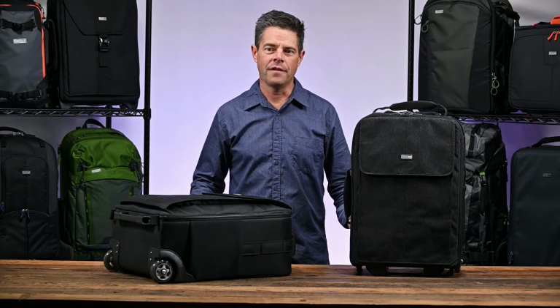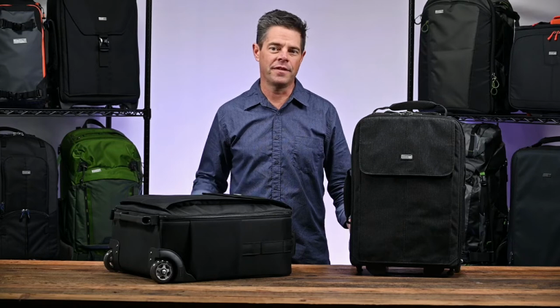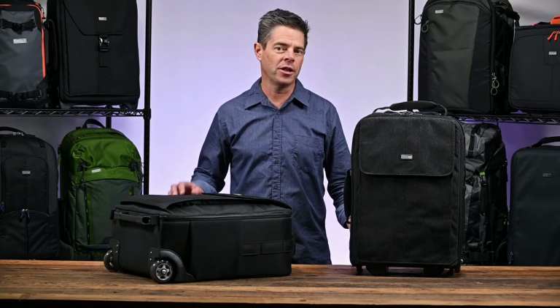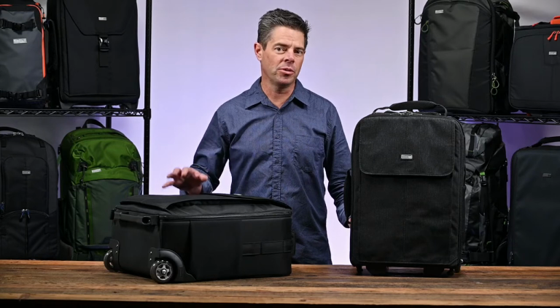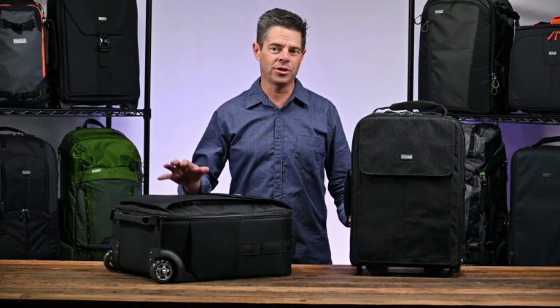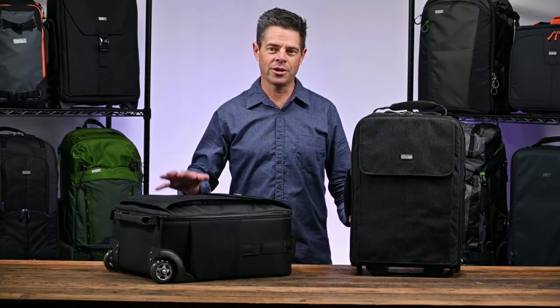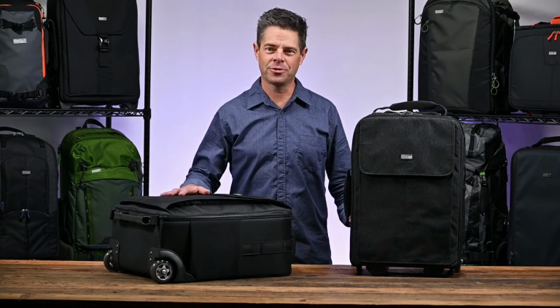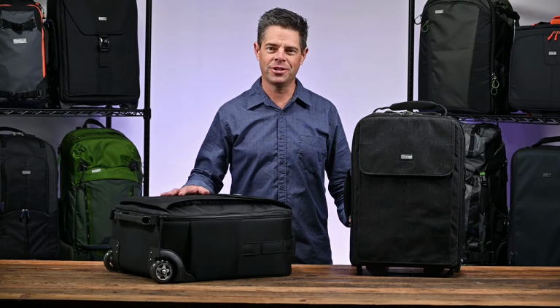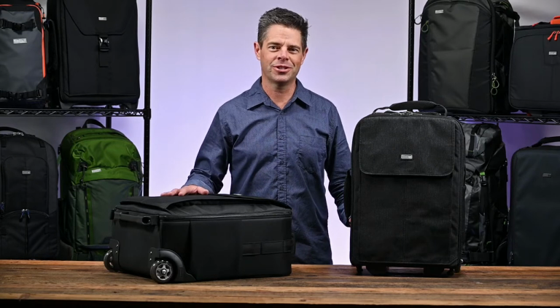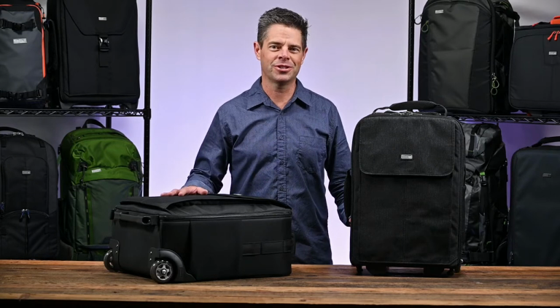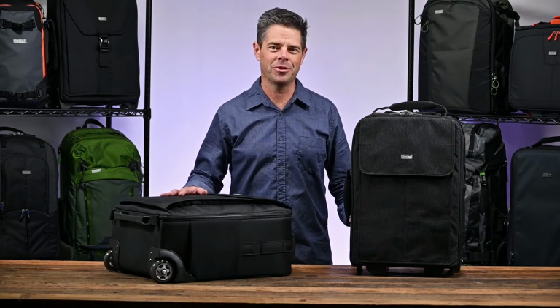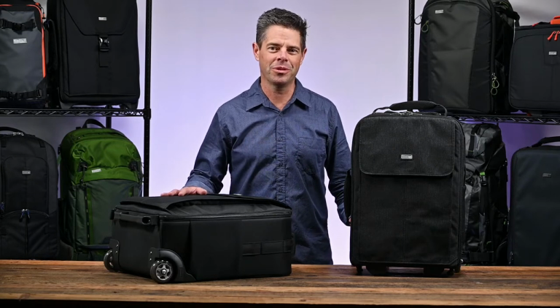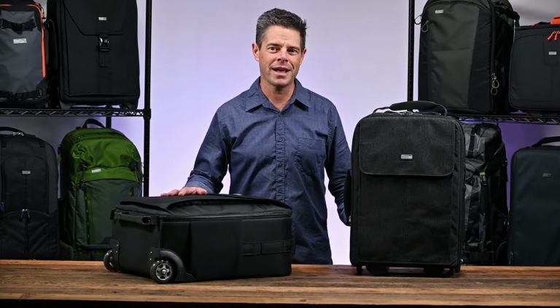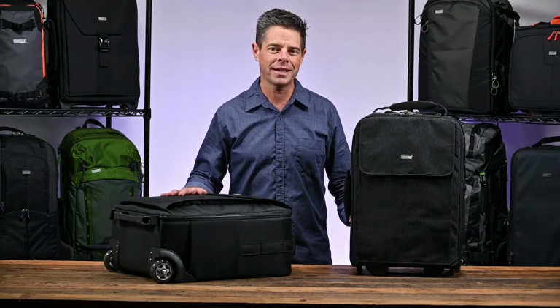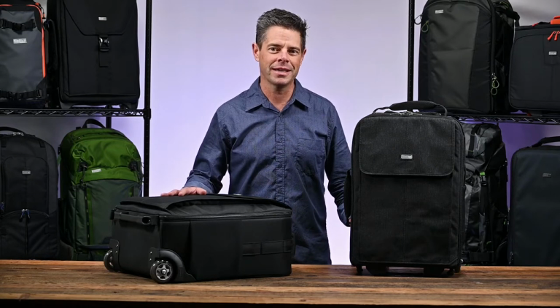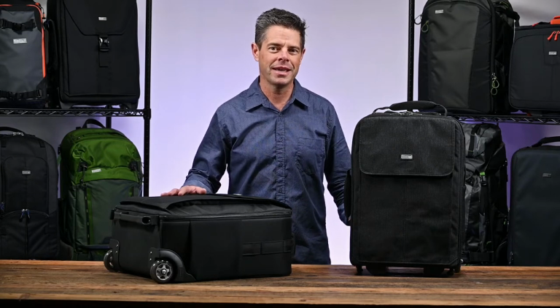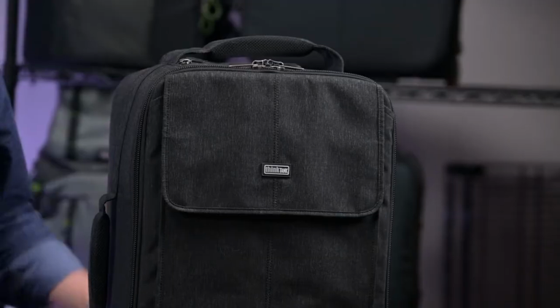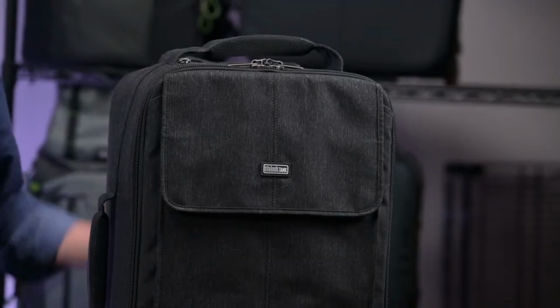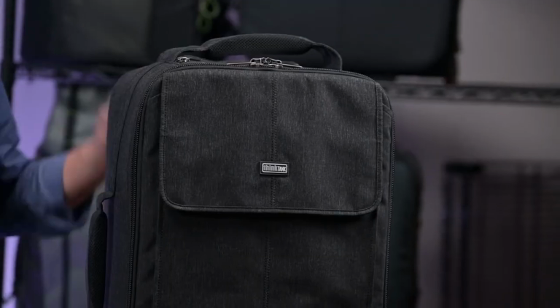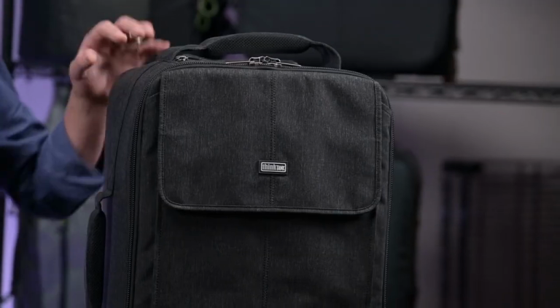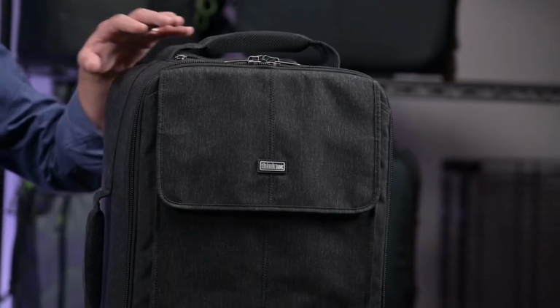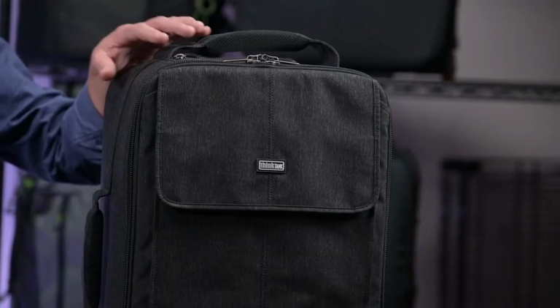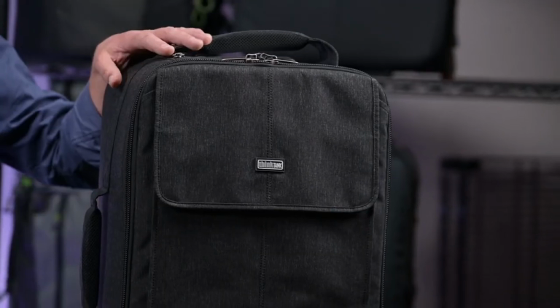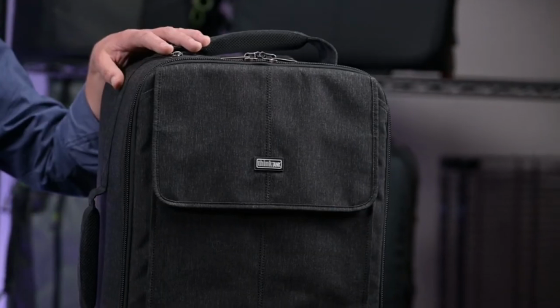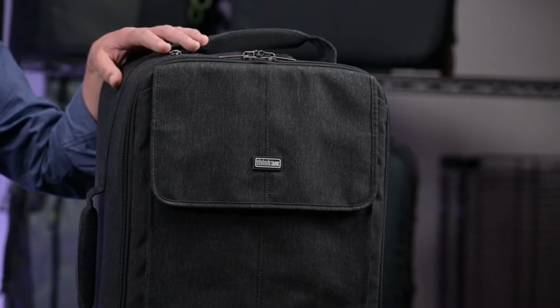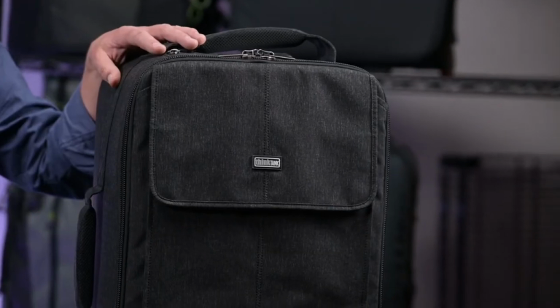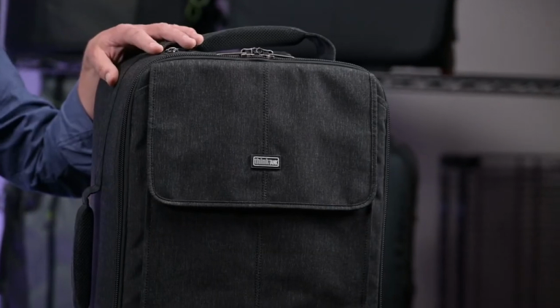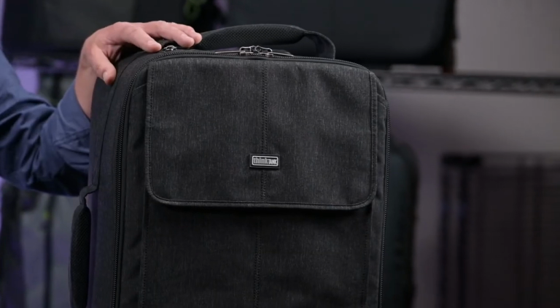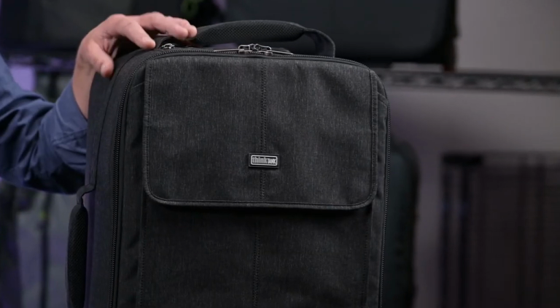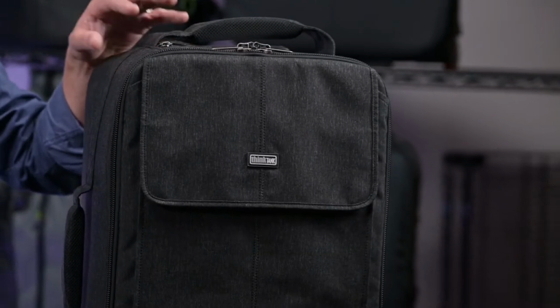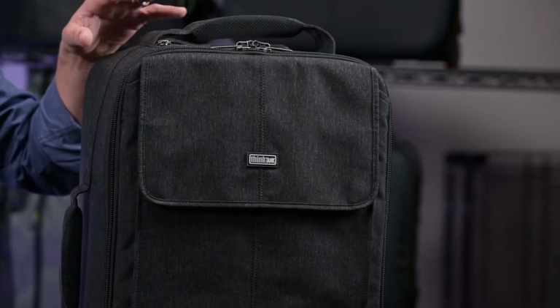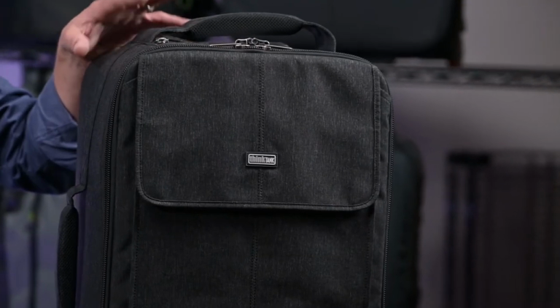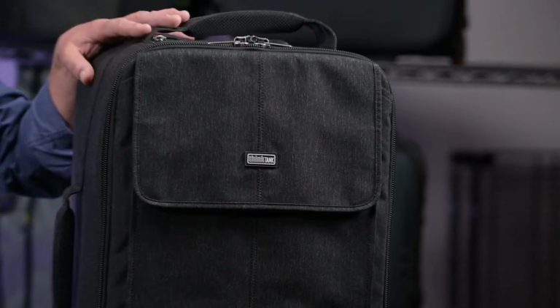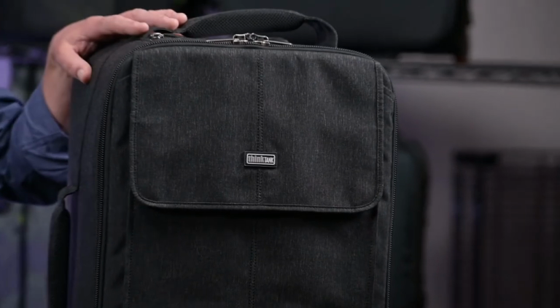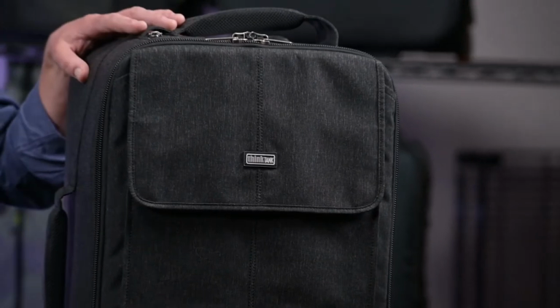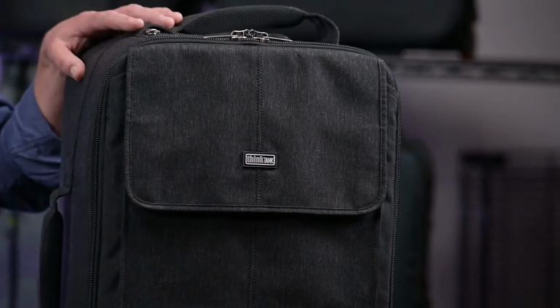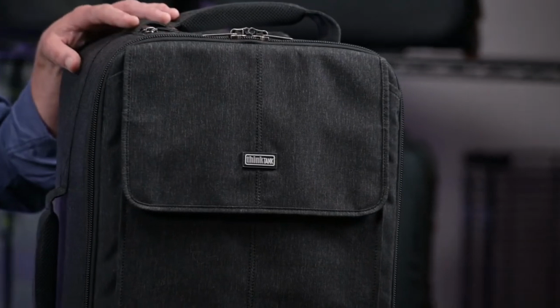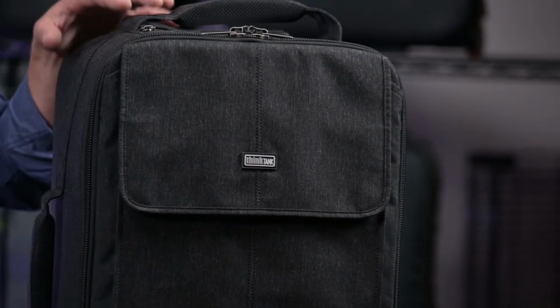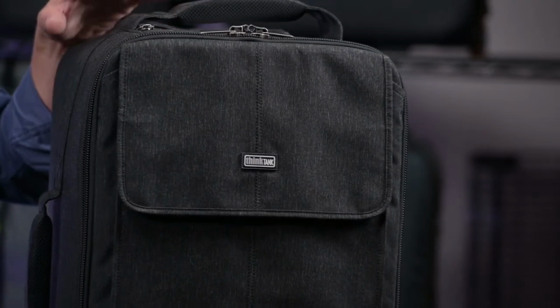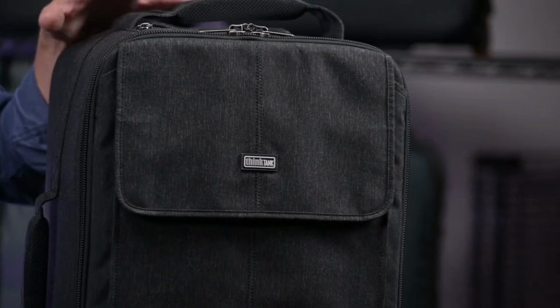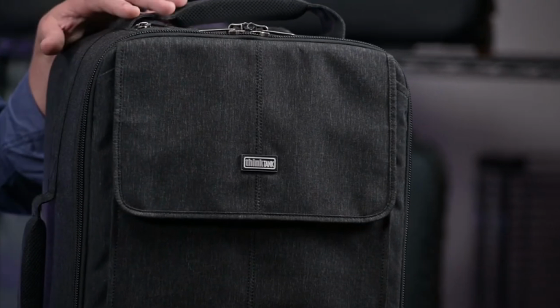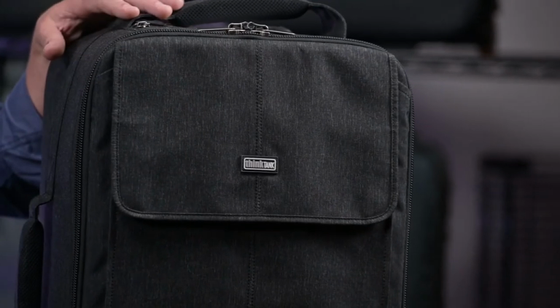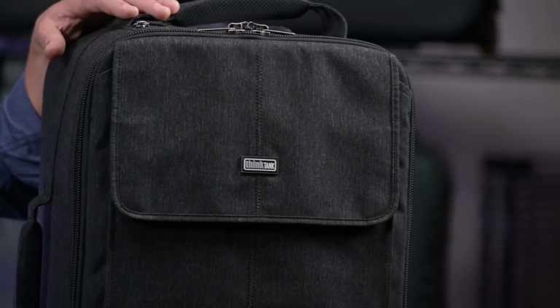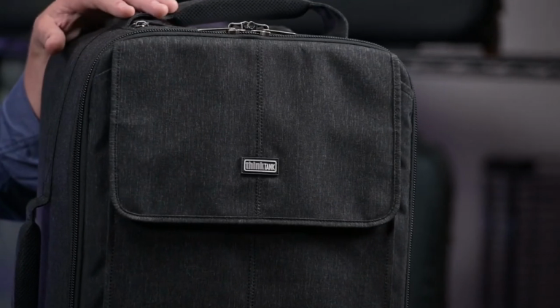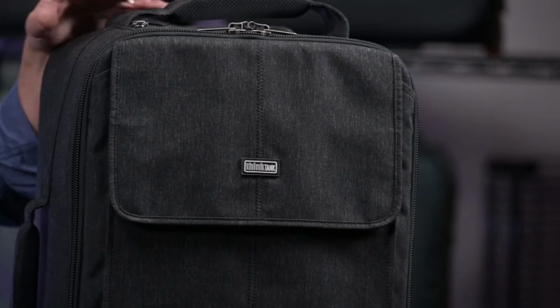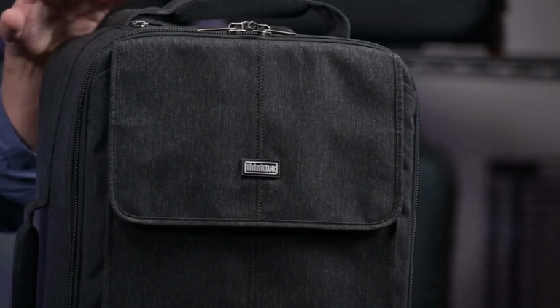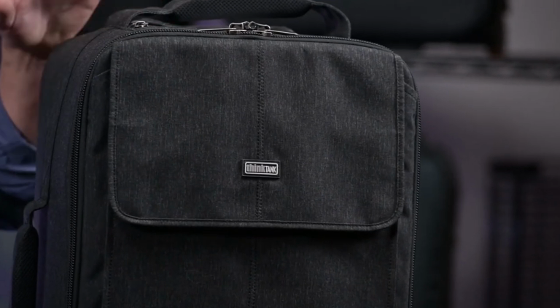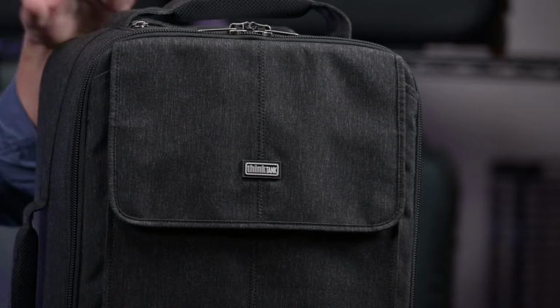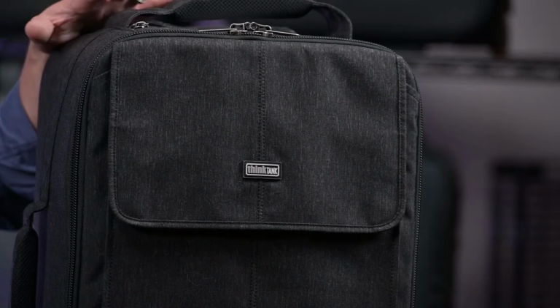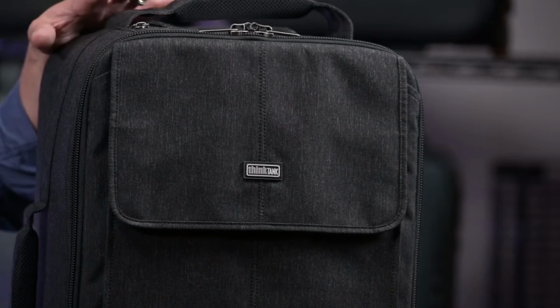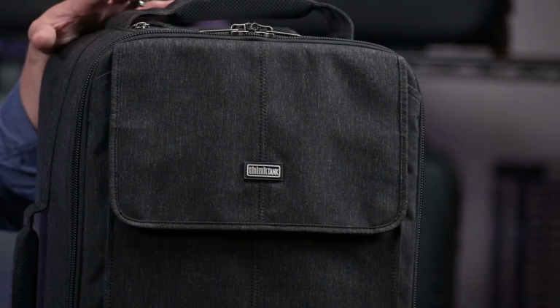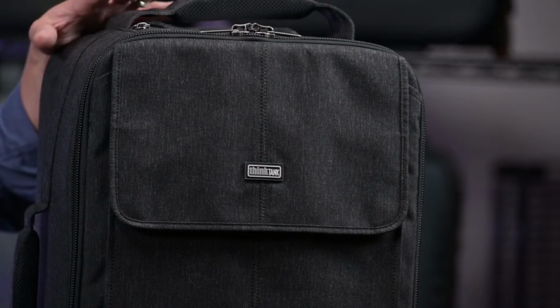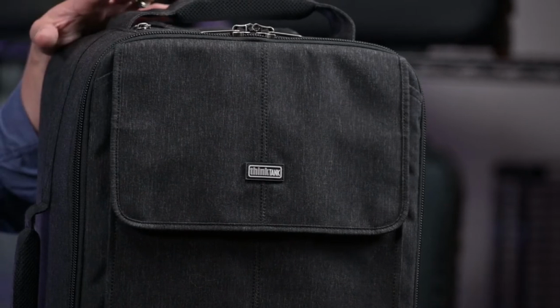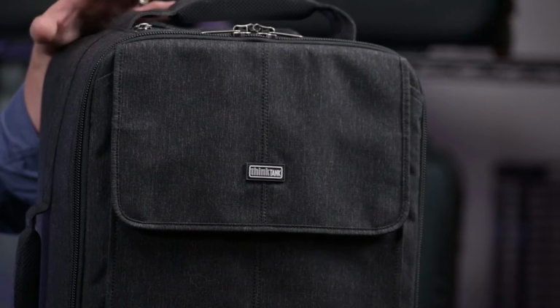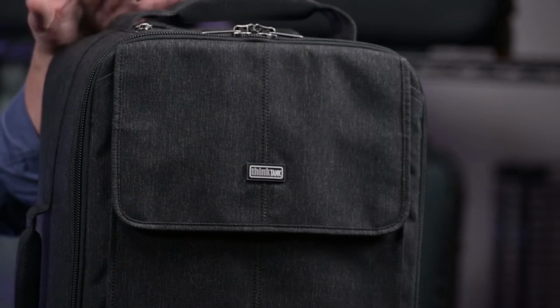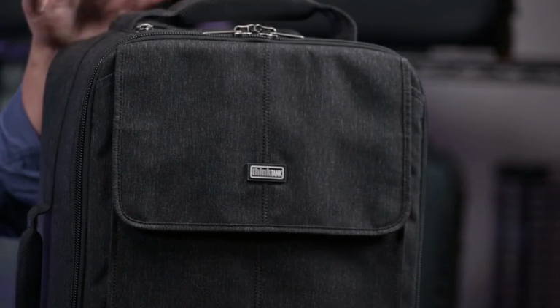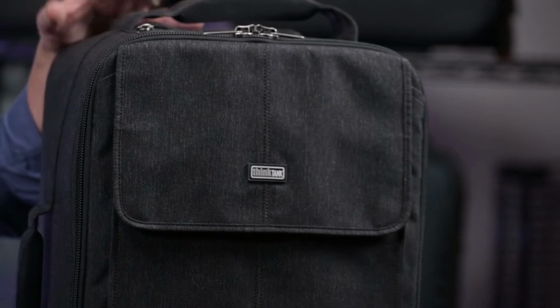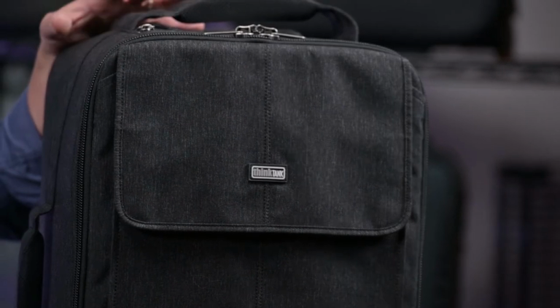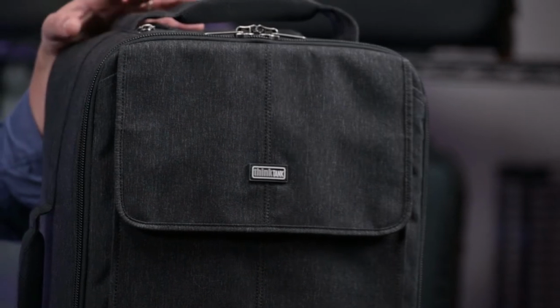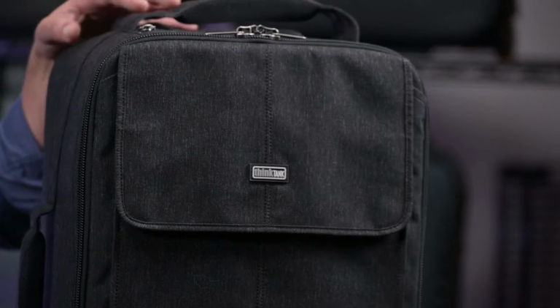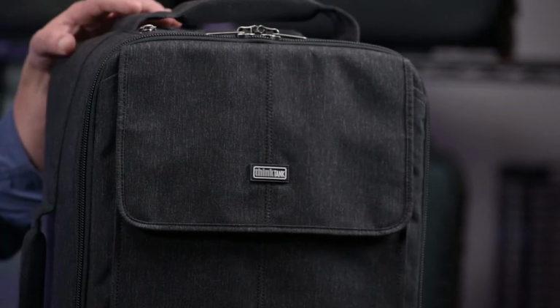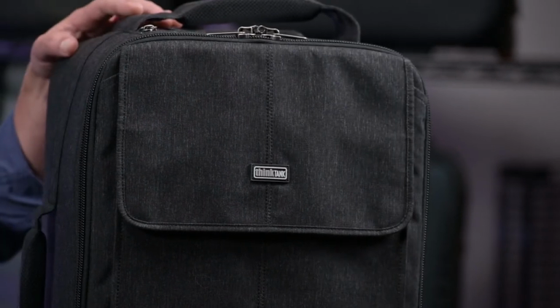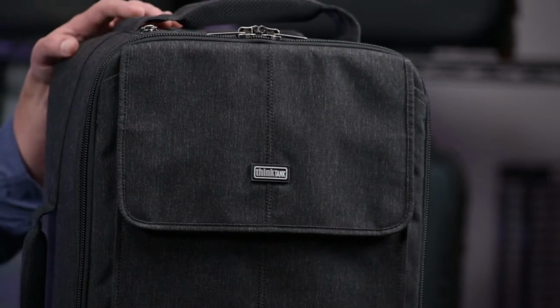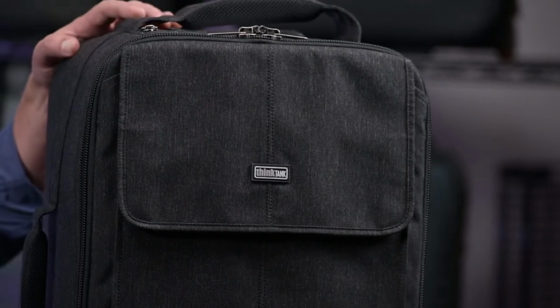Available in our traditional black and a new graphite colorway, which is stylish and makes your camera bag look less like a bag full of expensive gear.